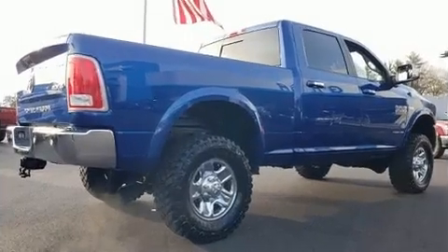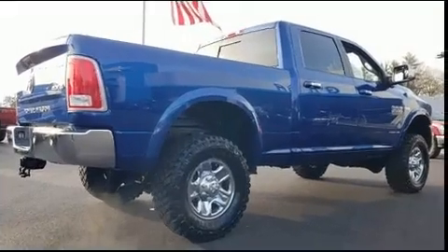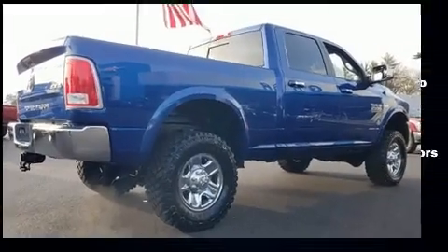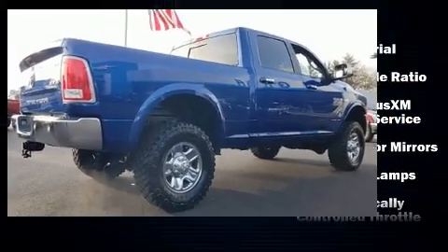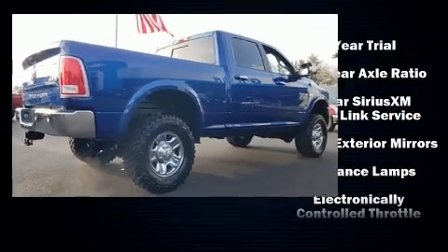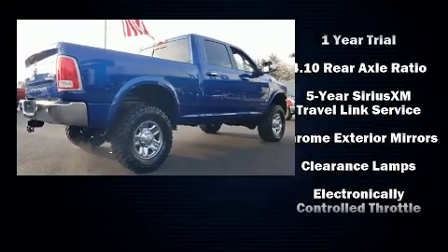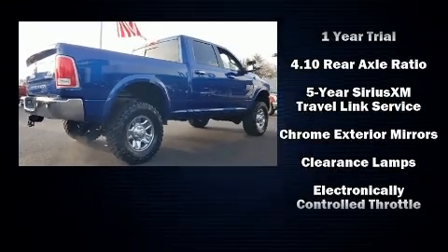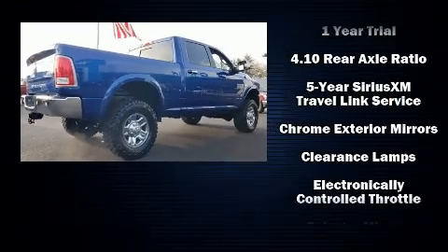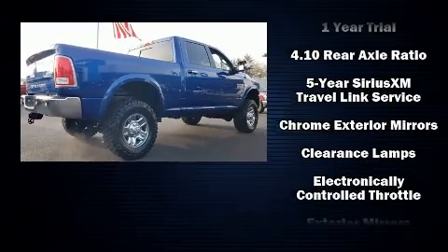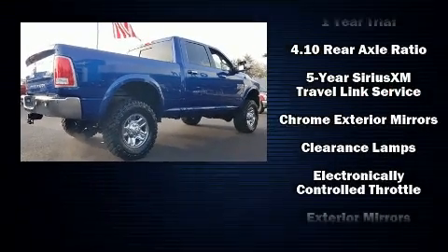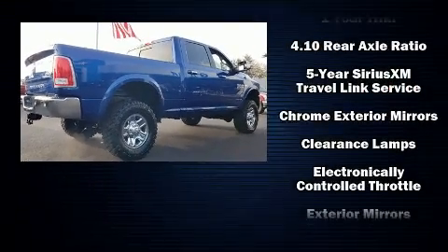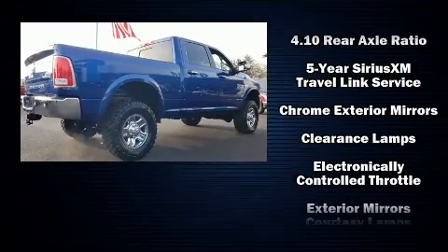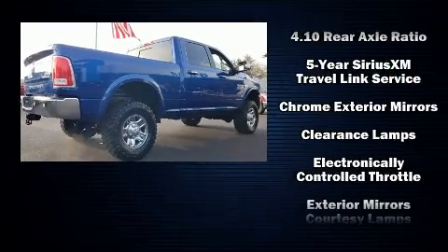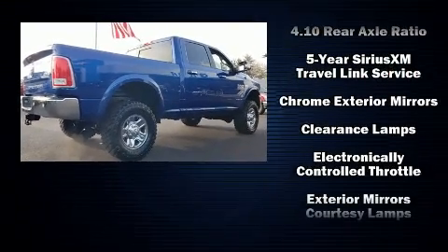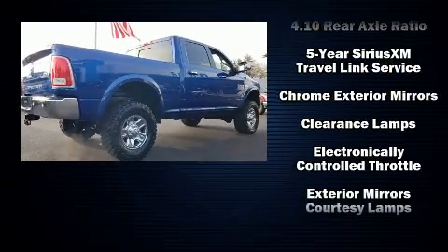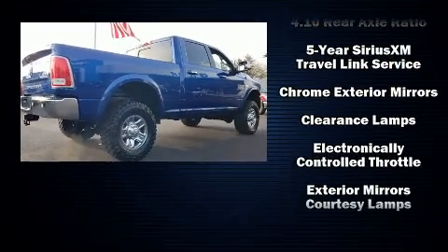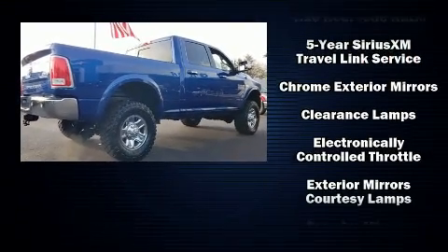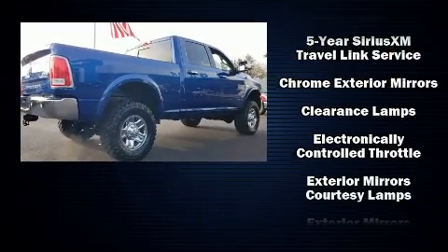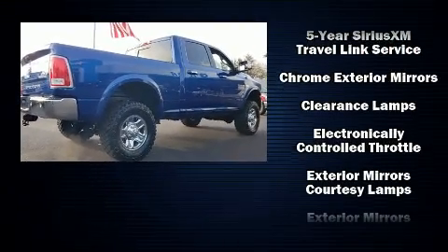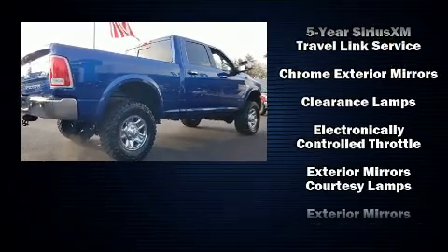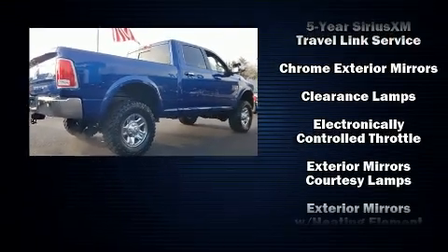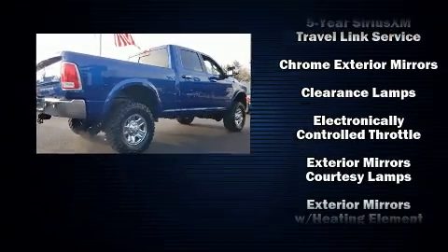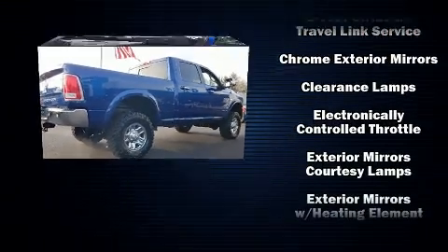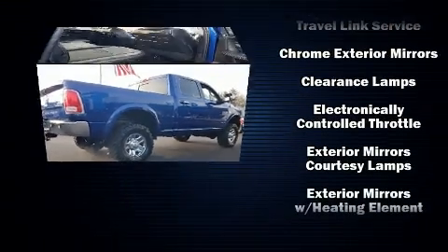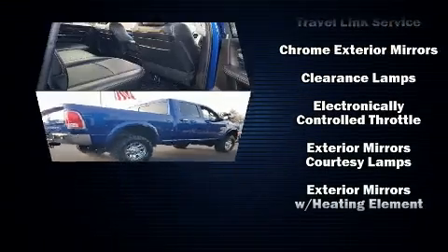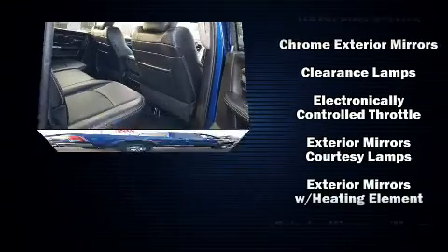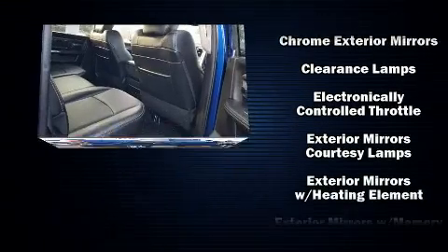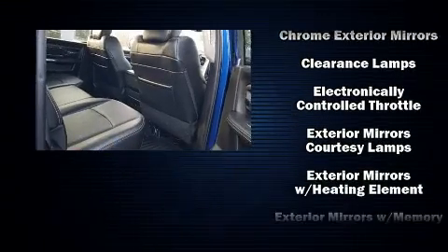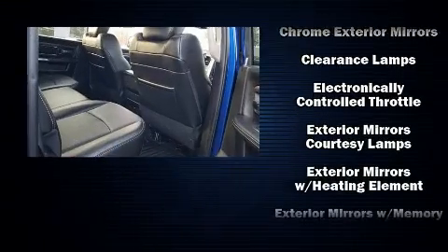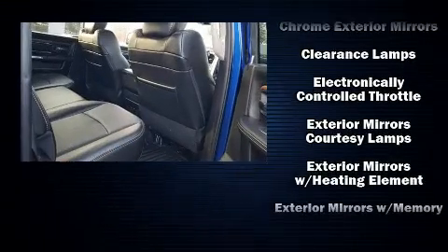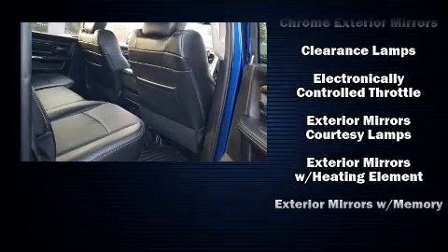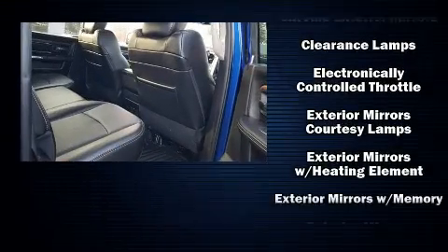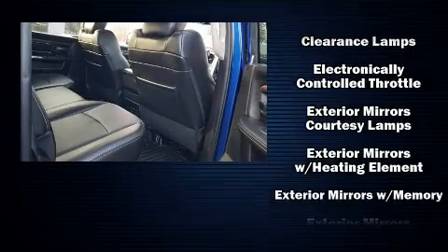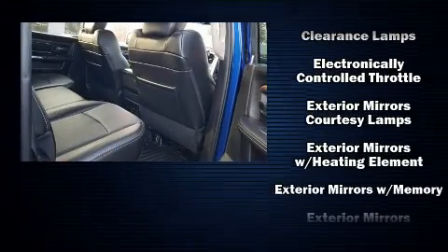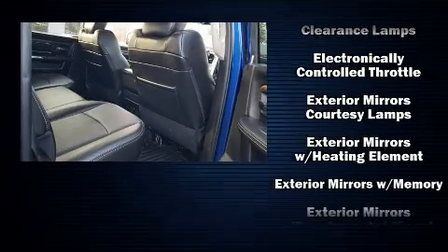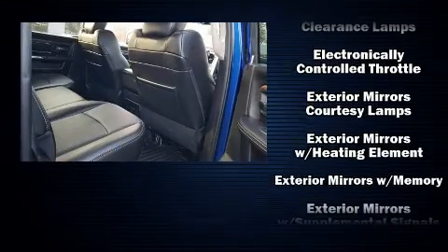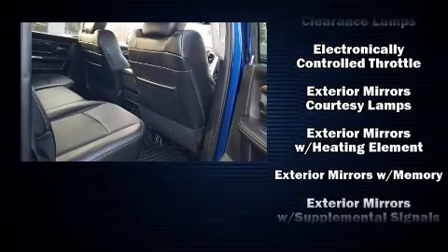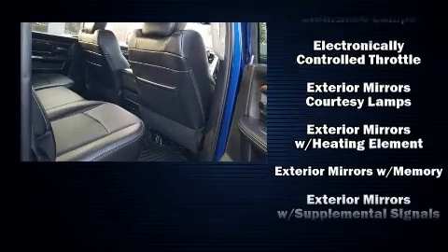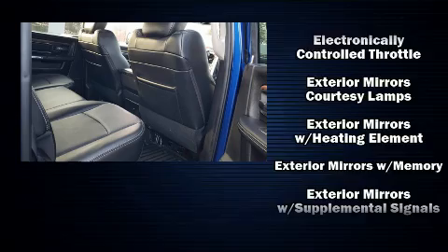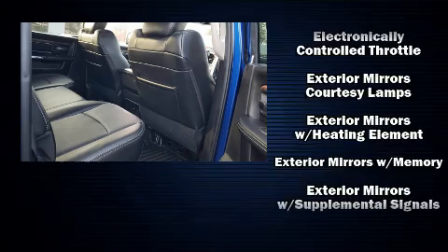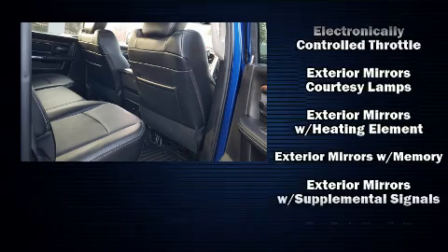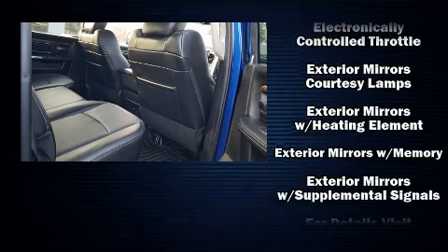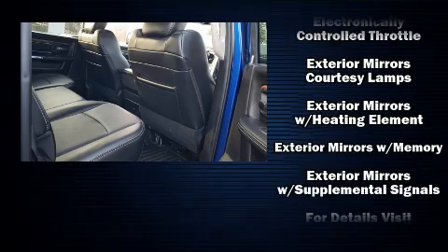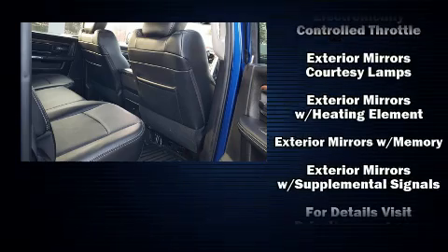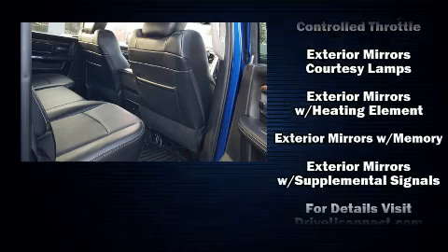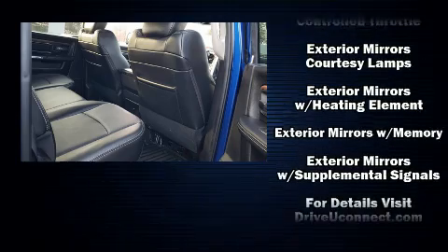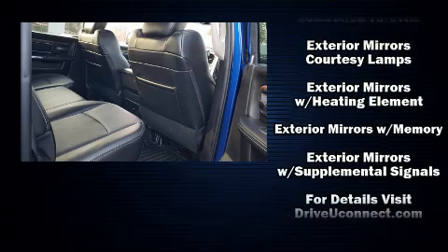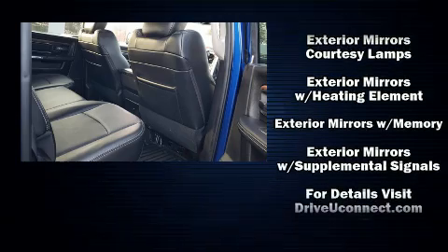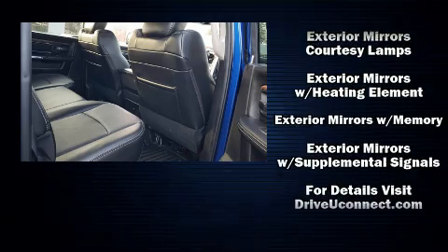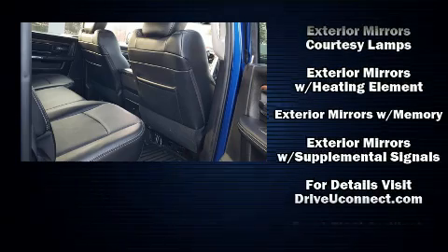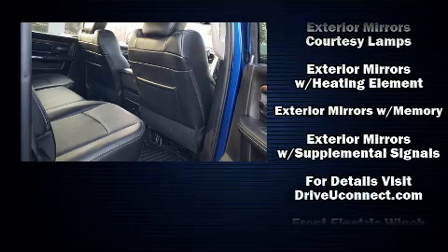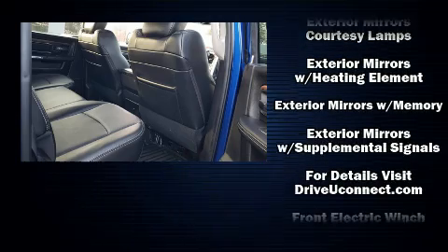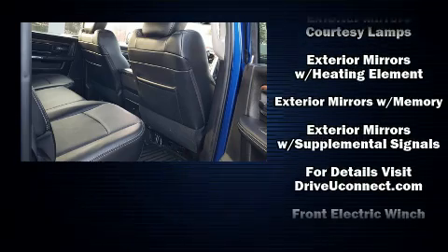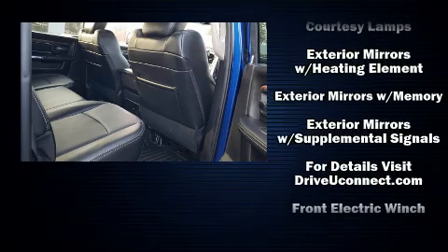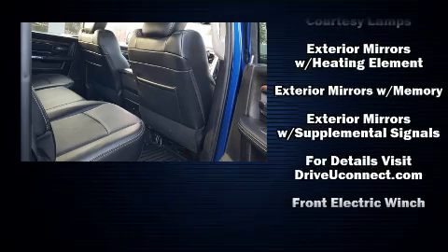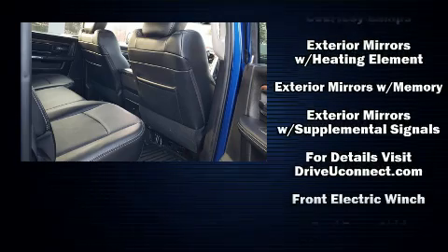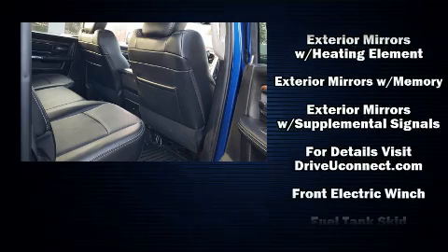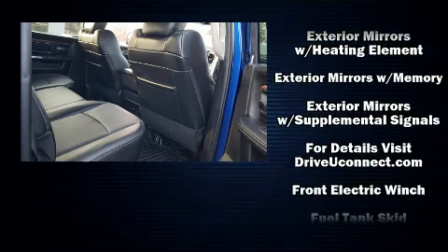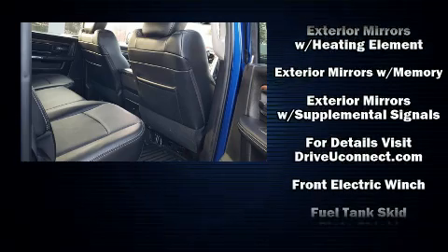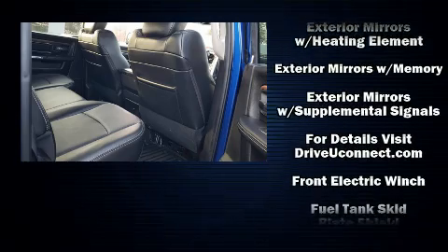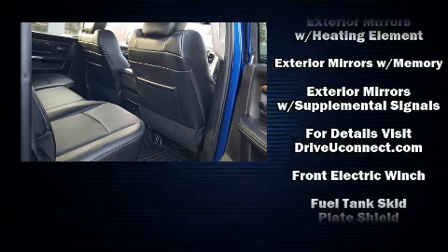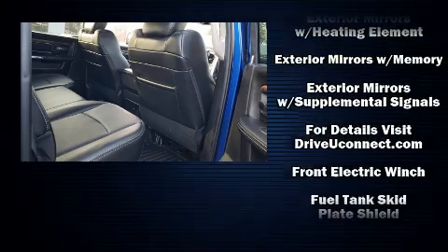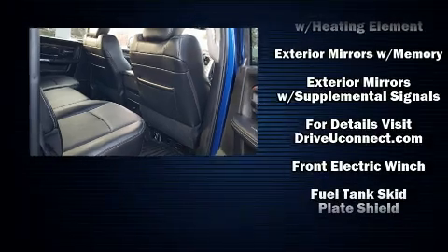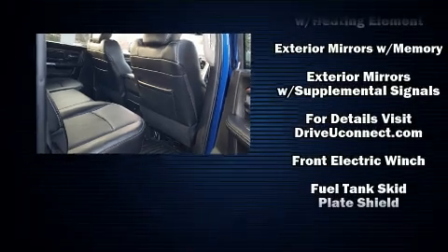Audio features include a CD player with AM-FM radio and 10 speakers, providing excellent sound throughout the cabin.